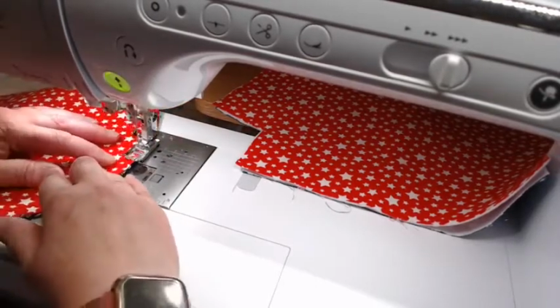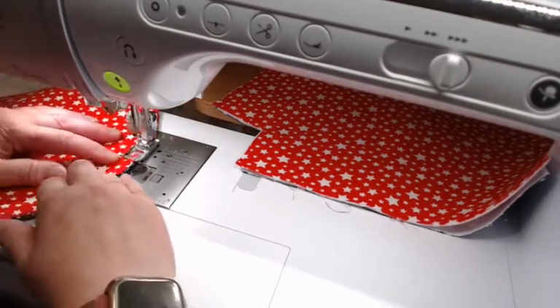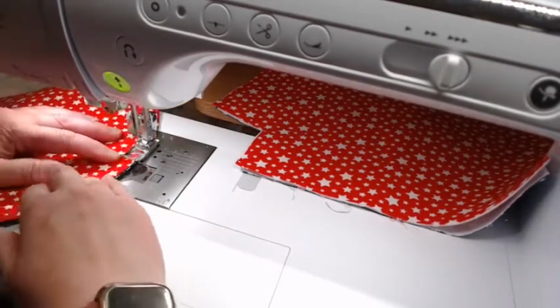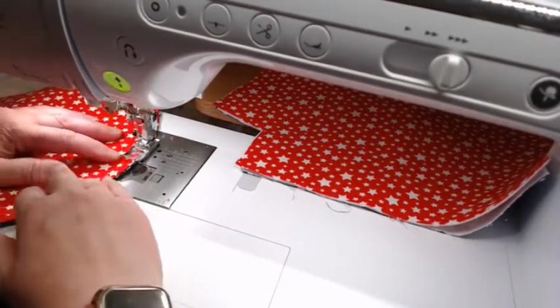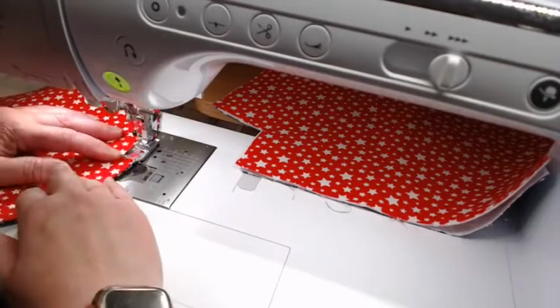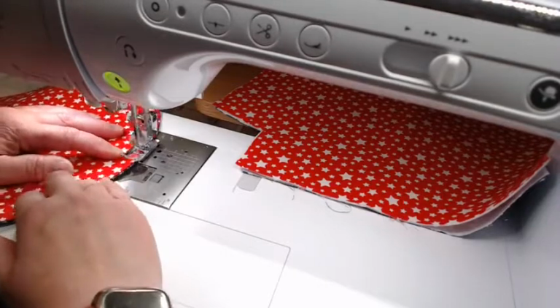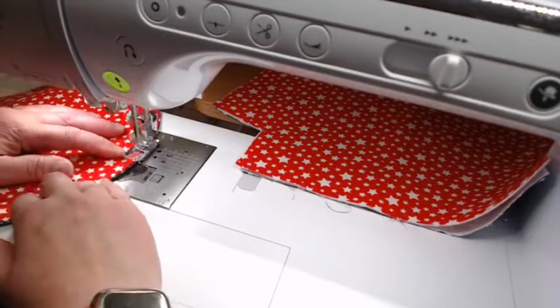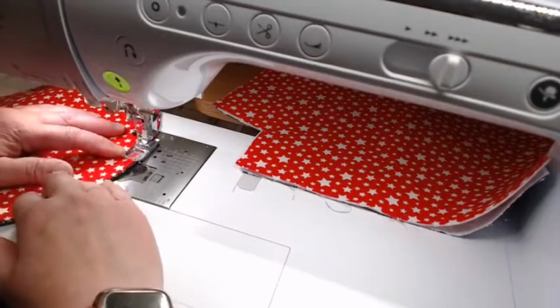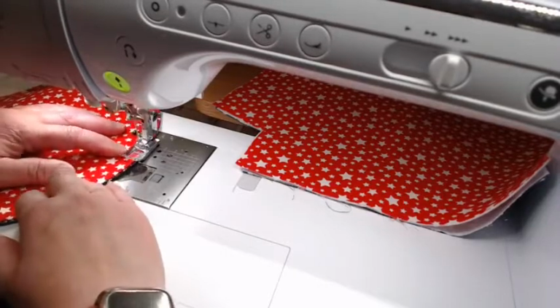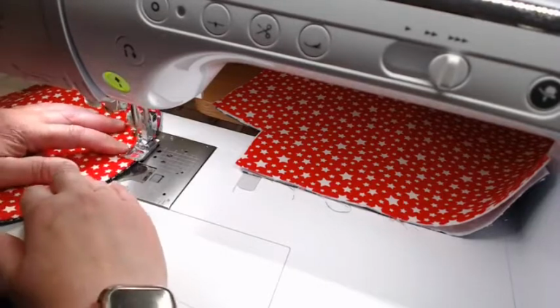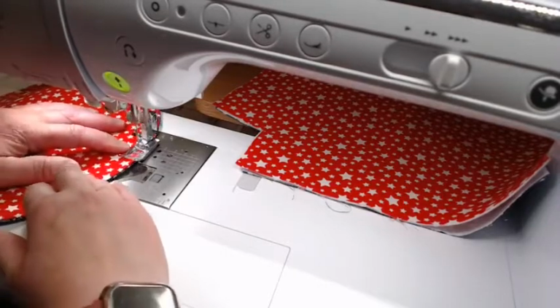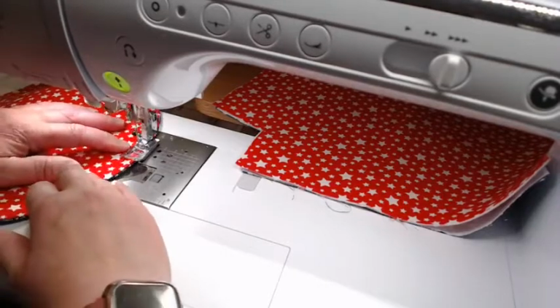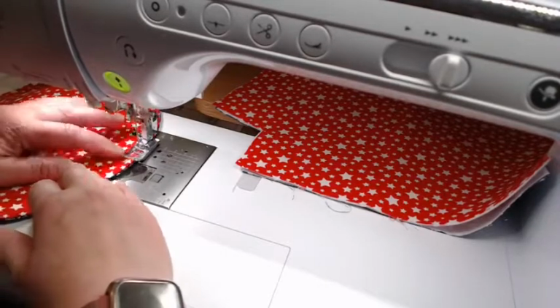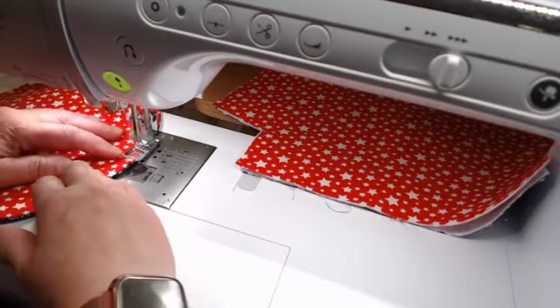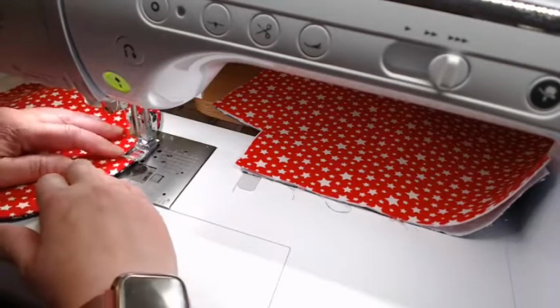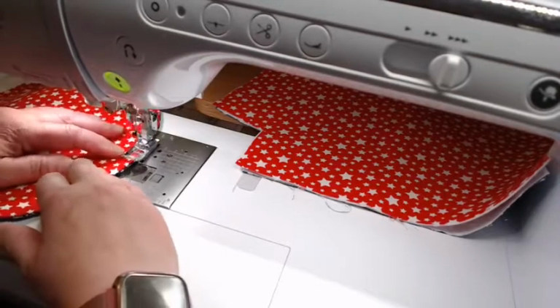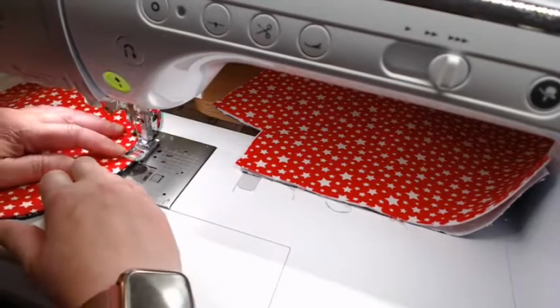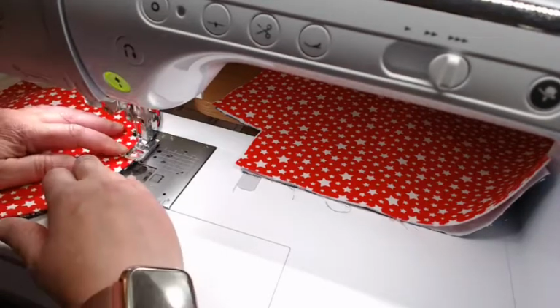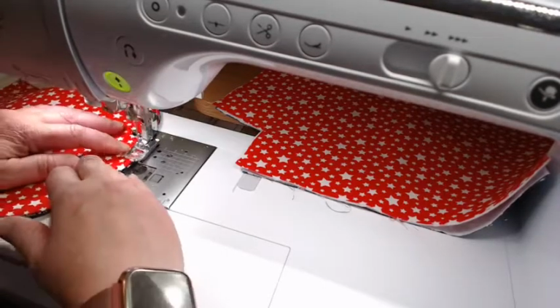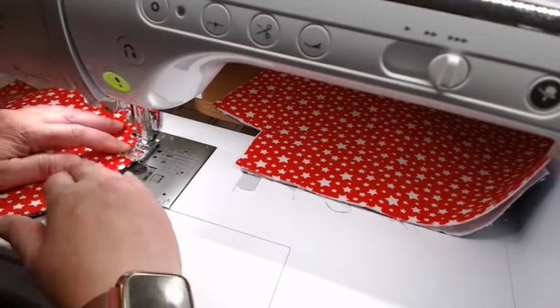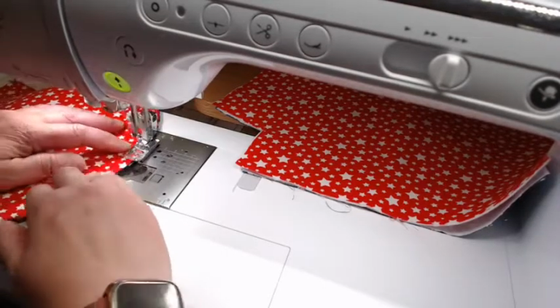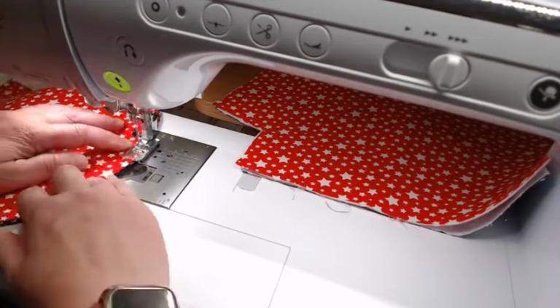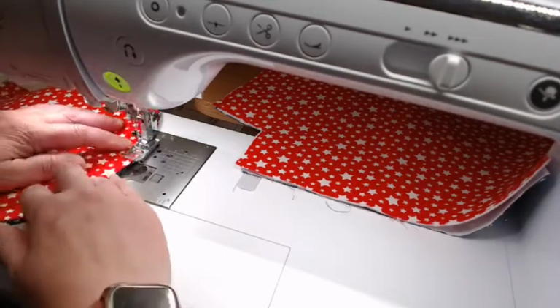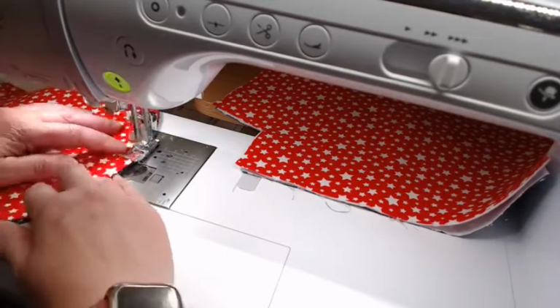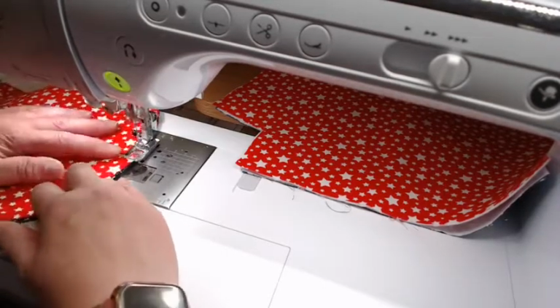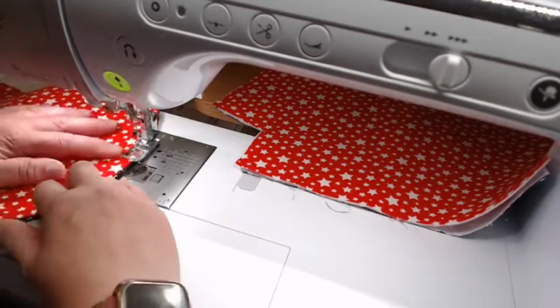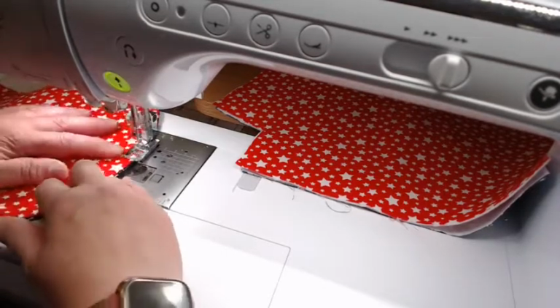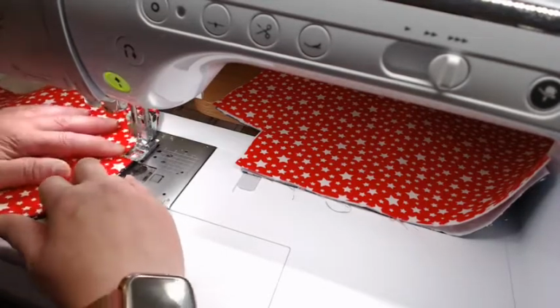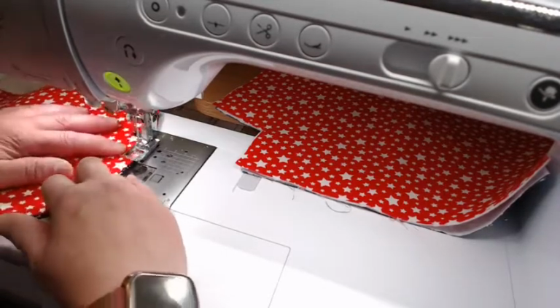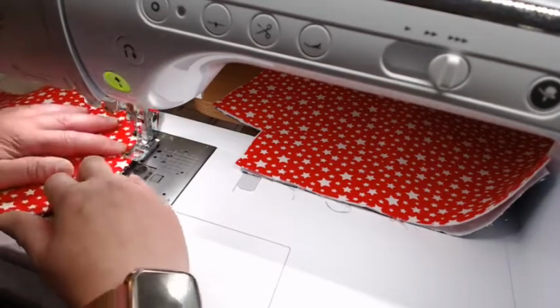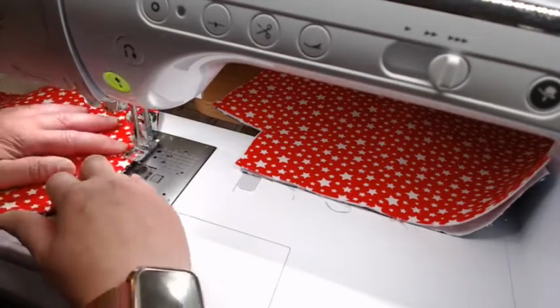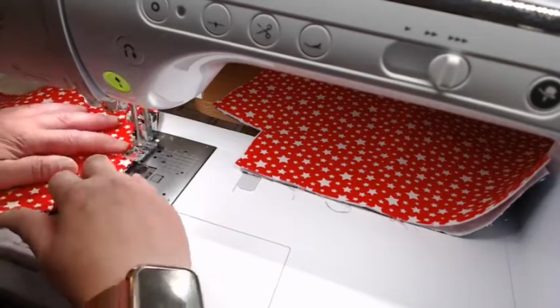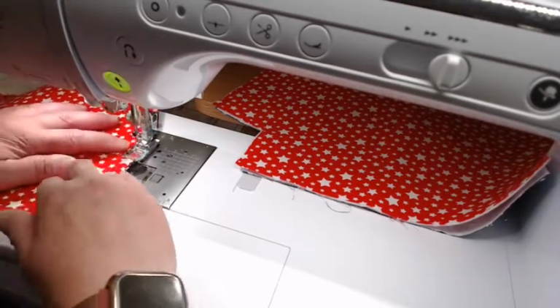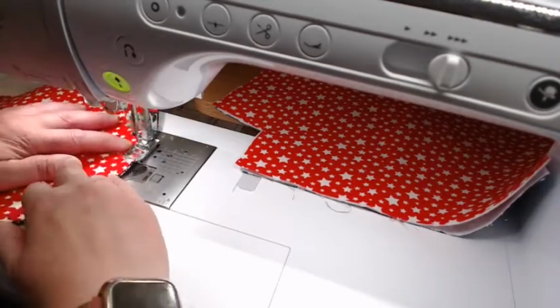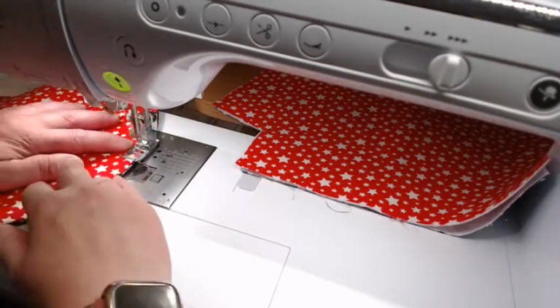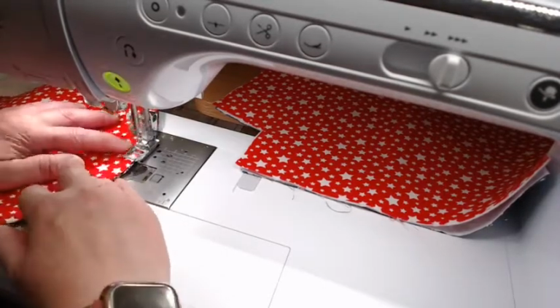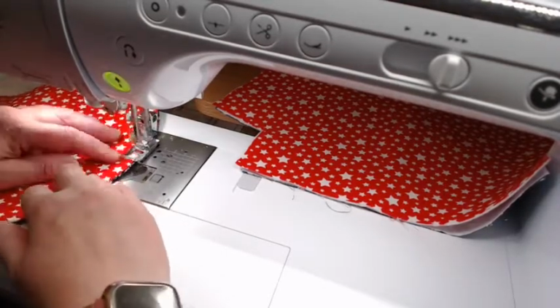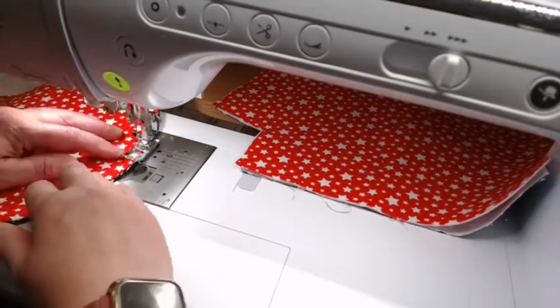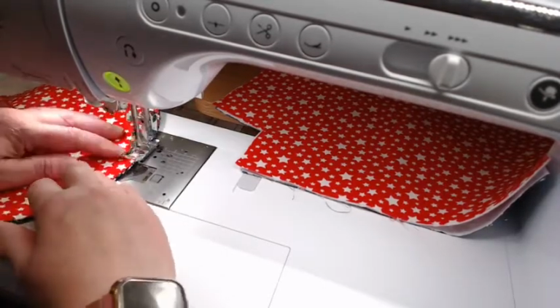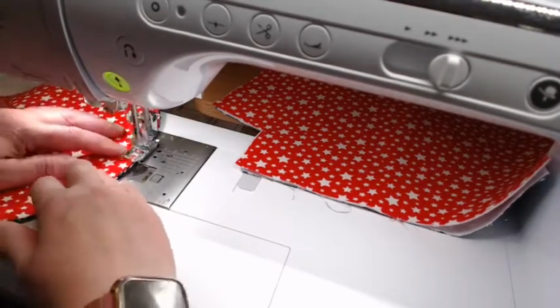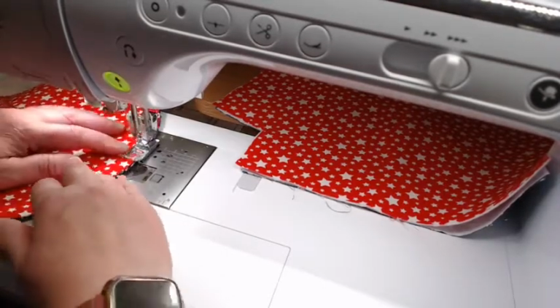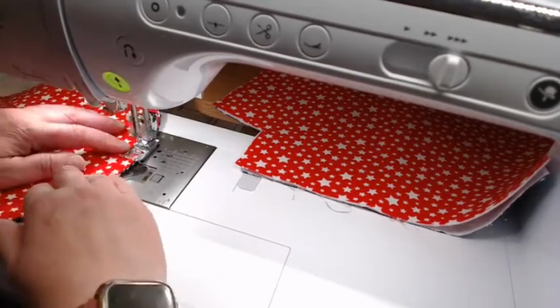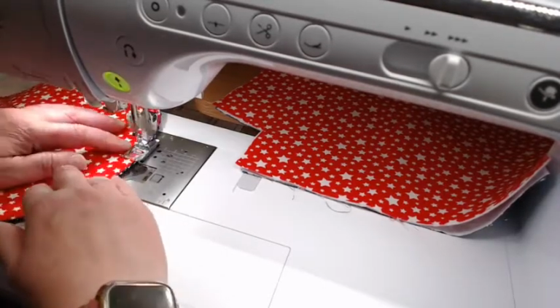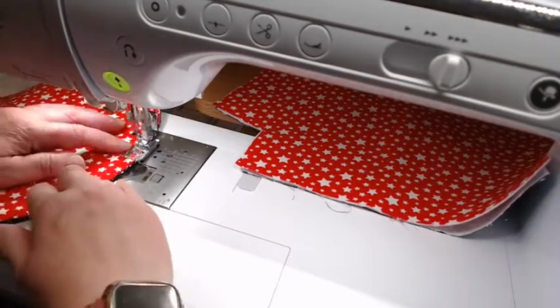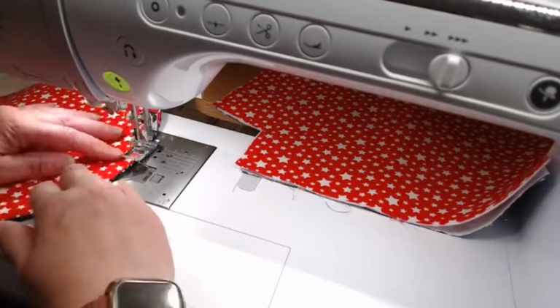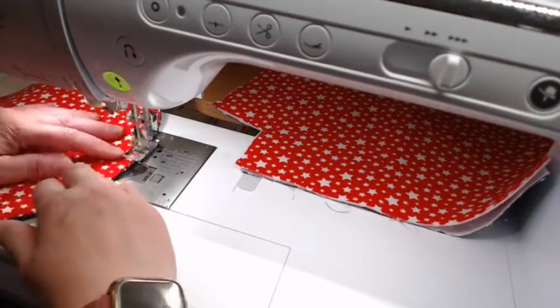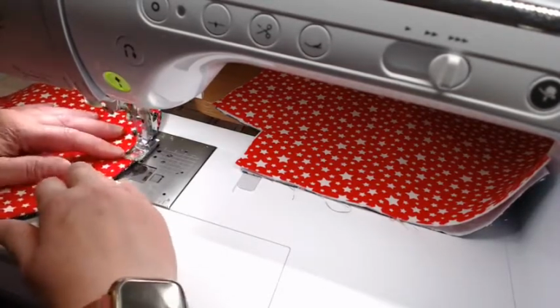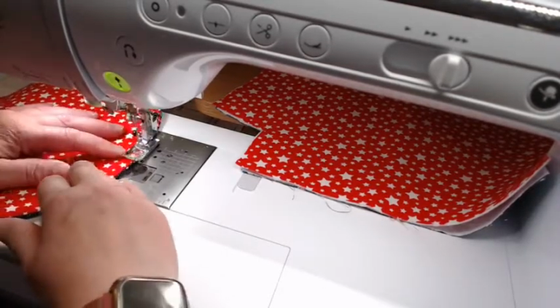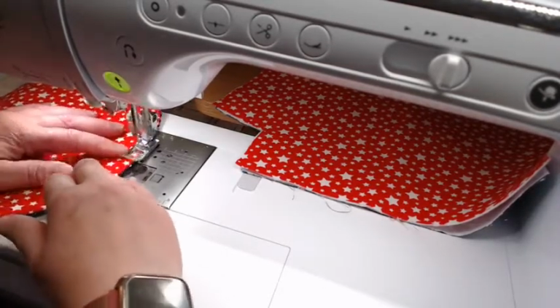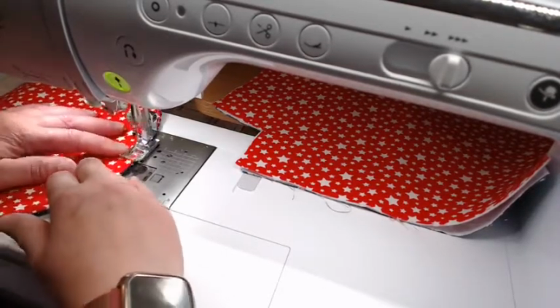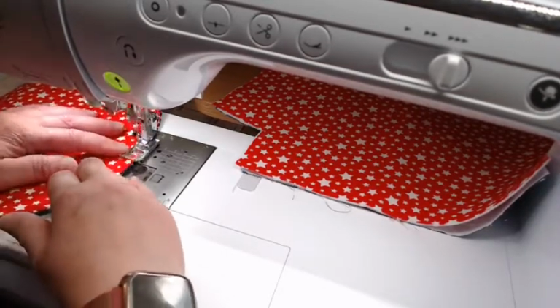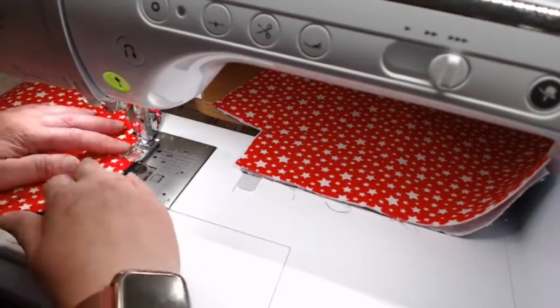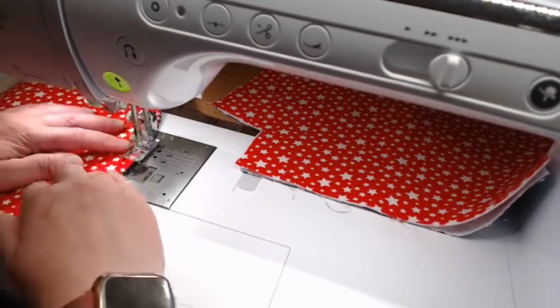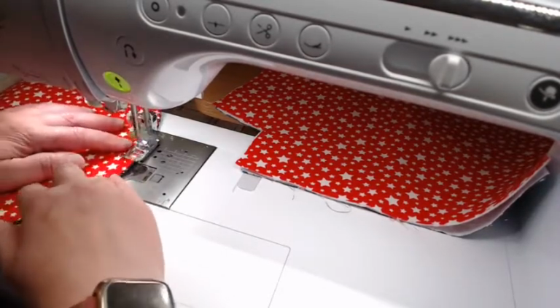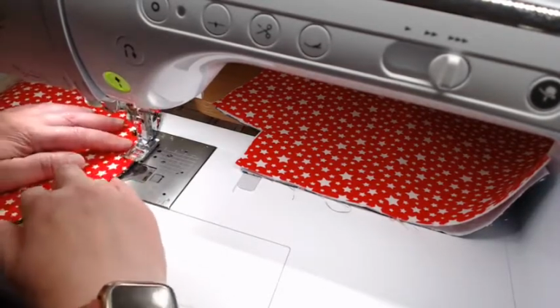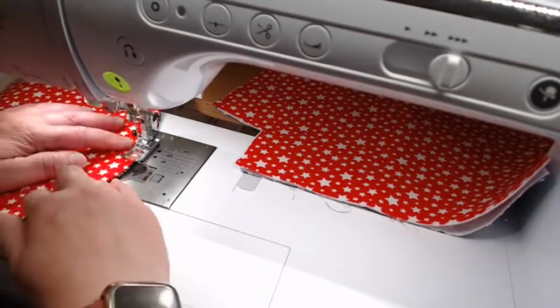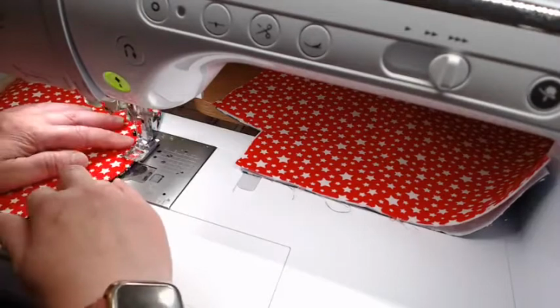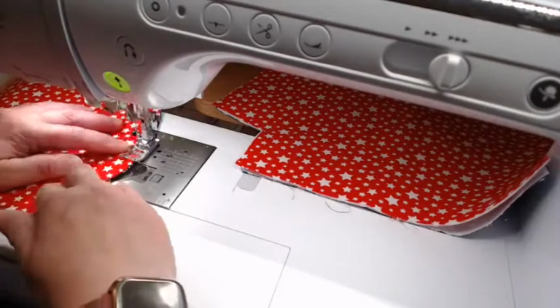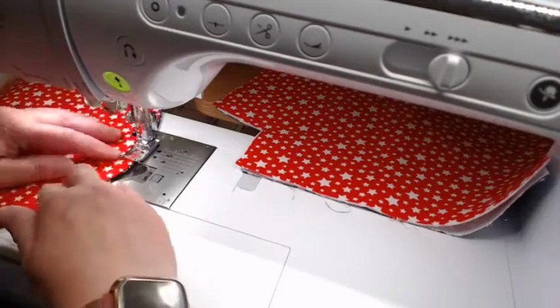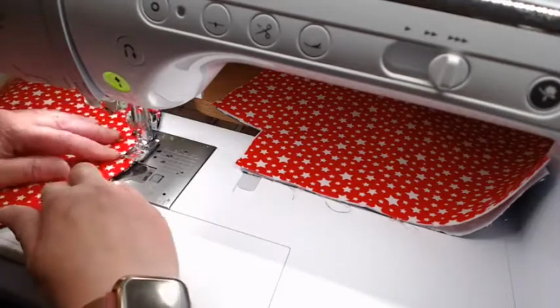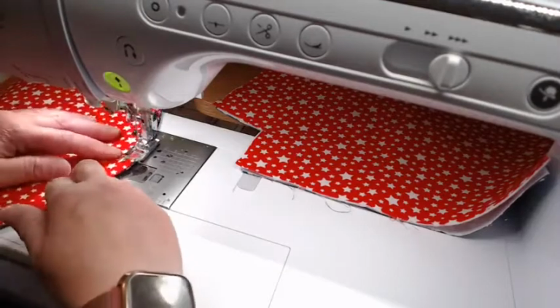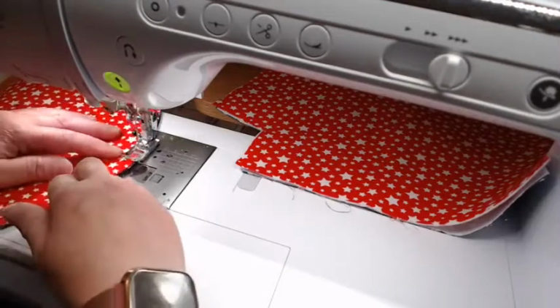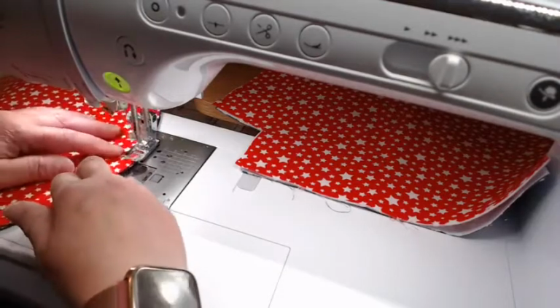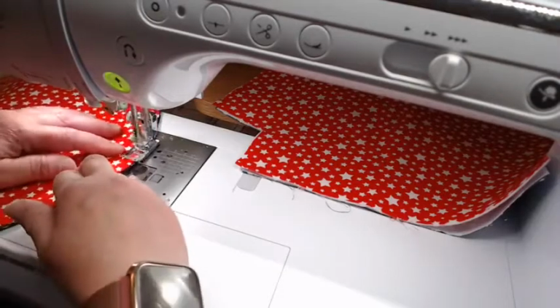Next time we'll probably do the straps — we'll make the straps and put them on, and then we'll put the clasp in.